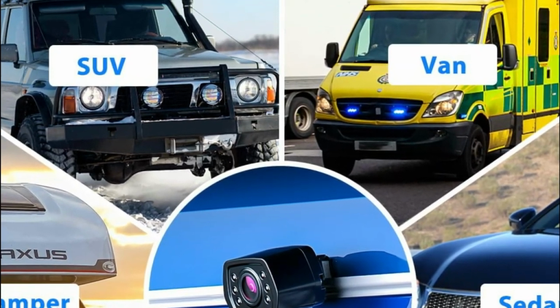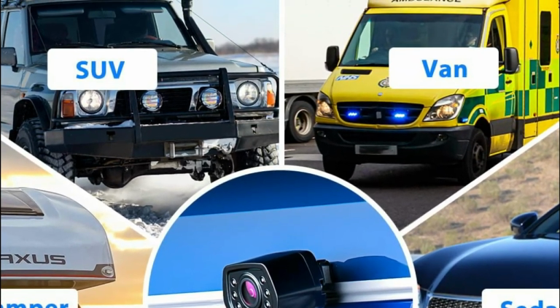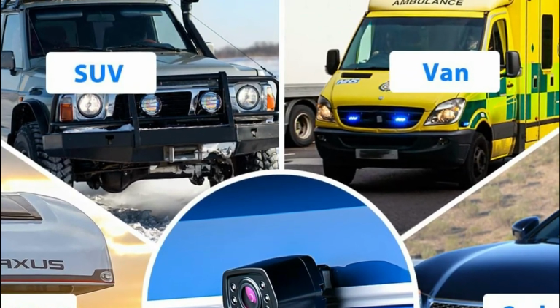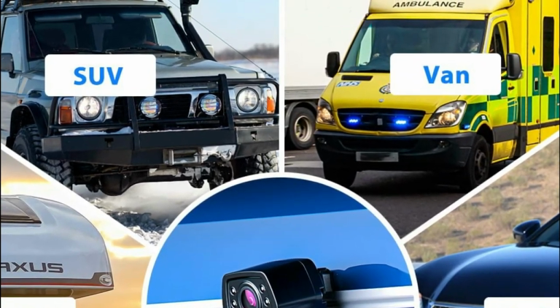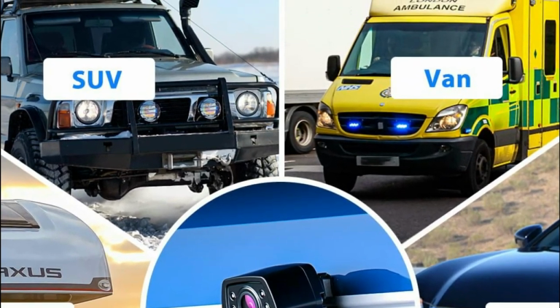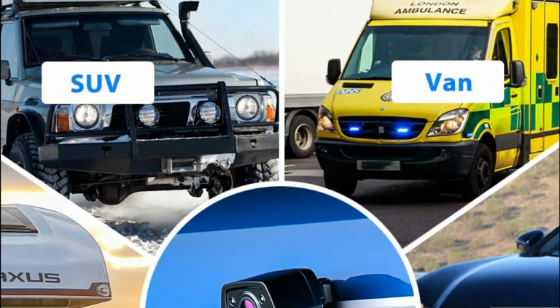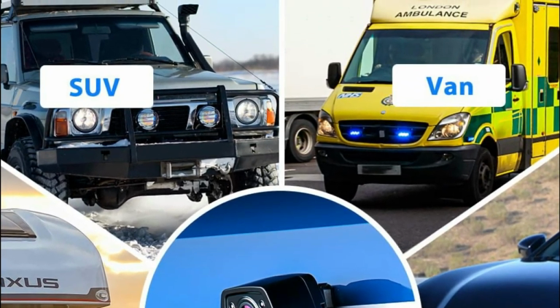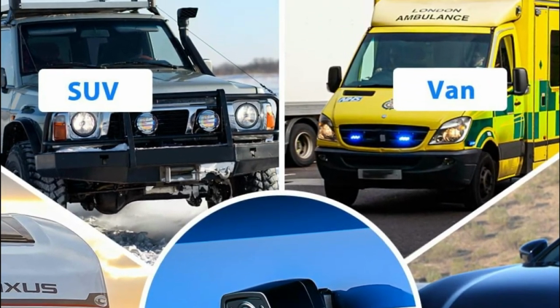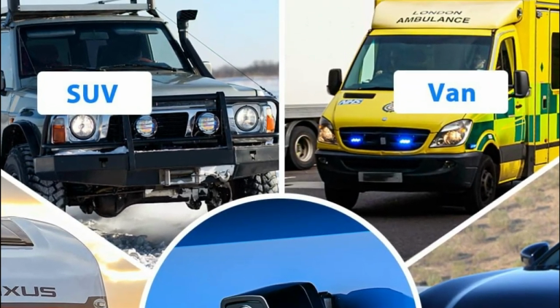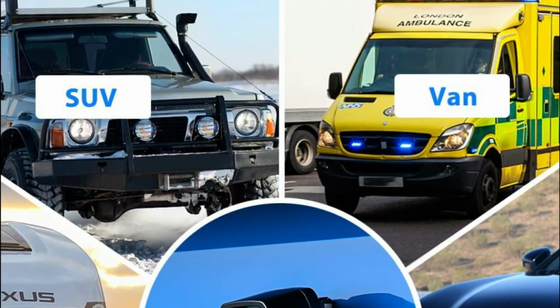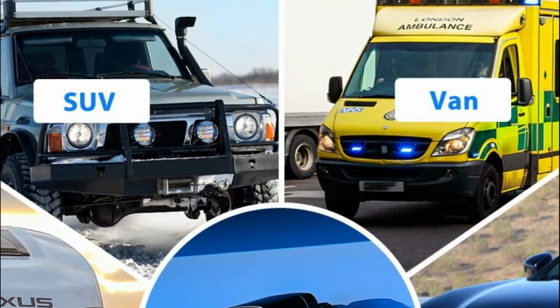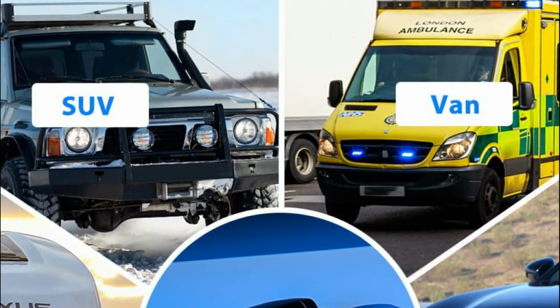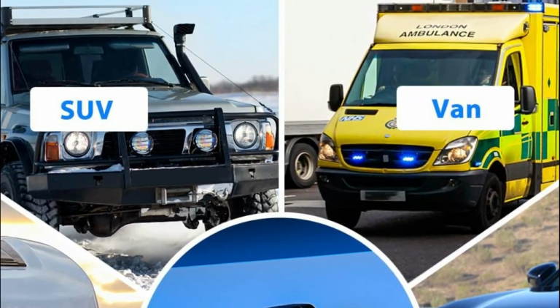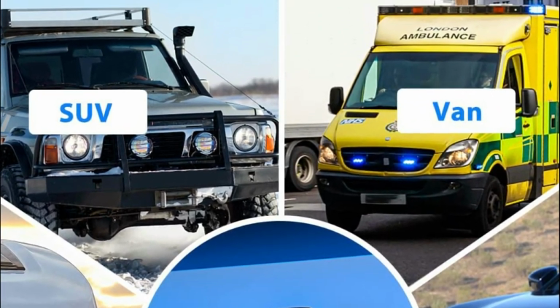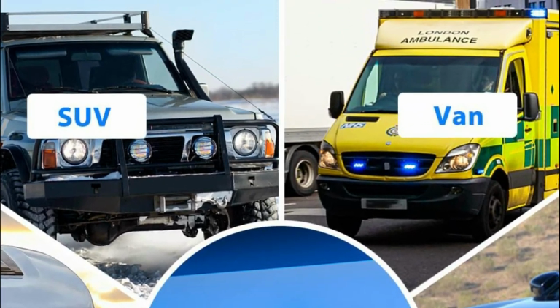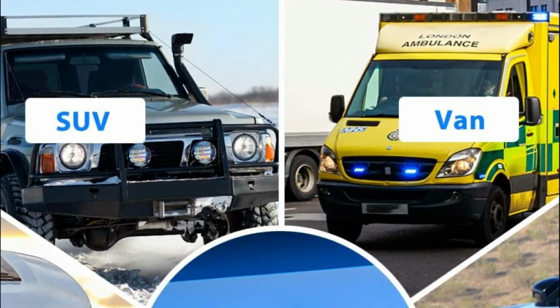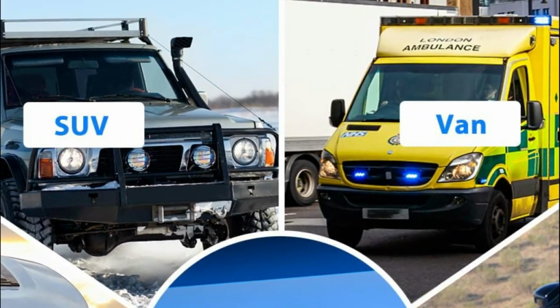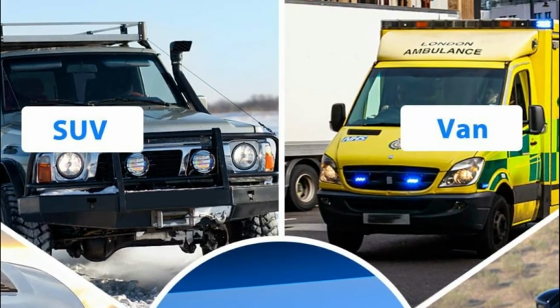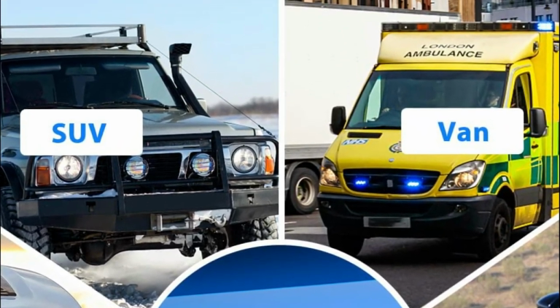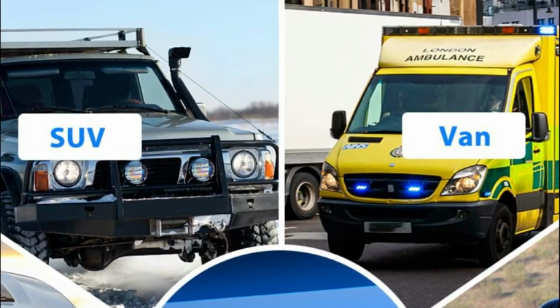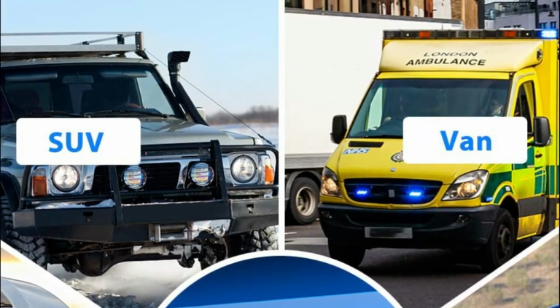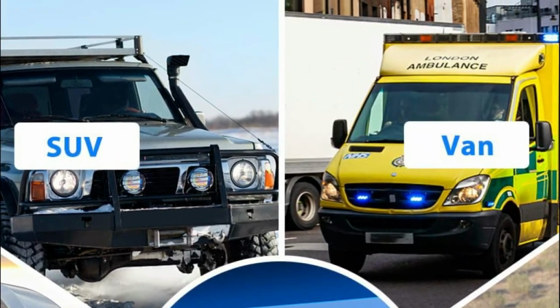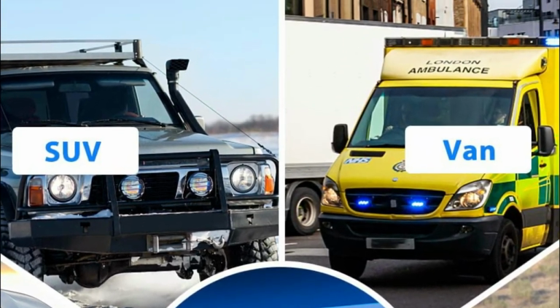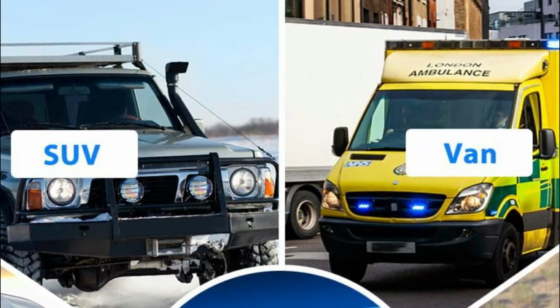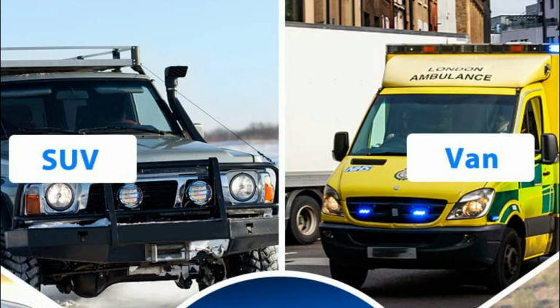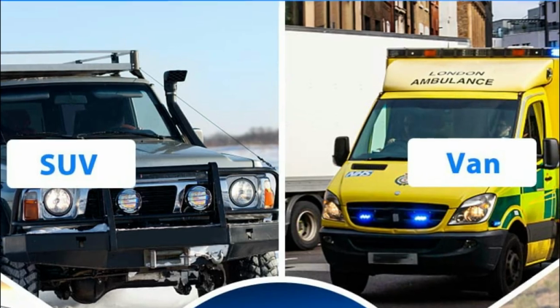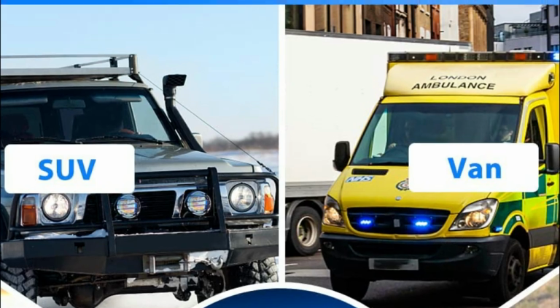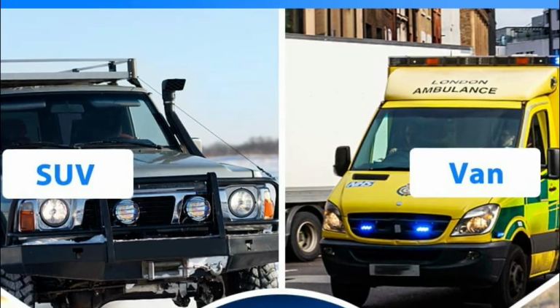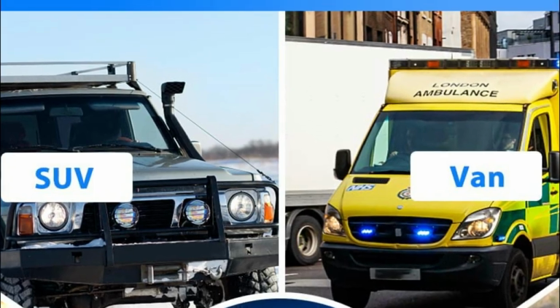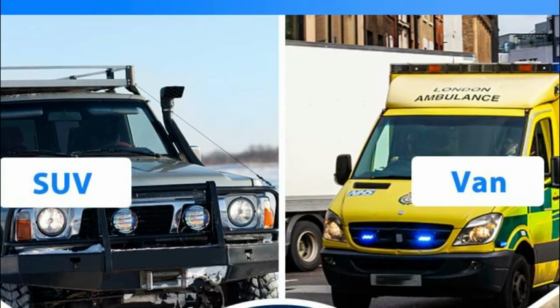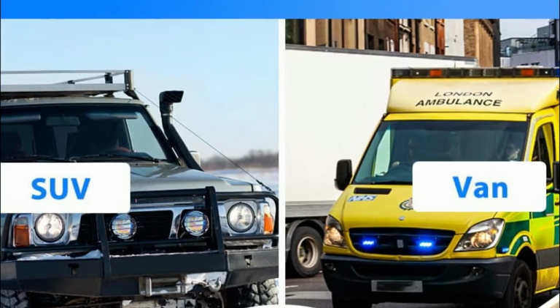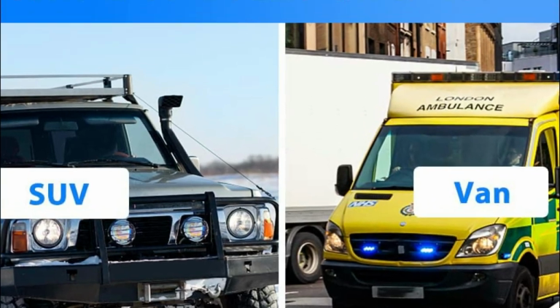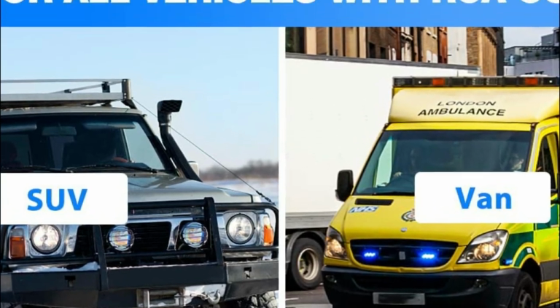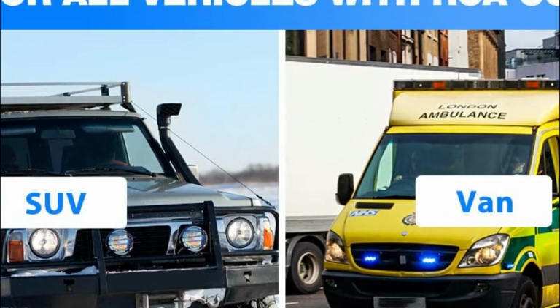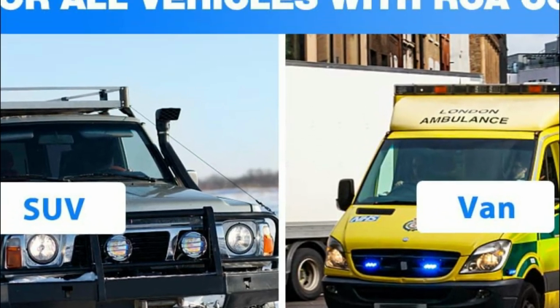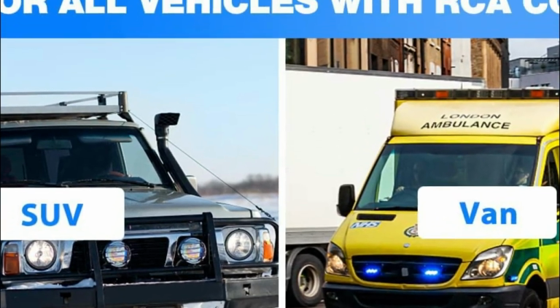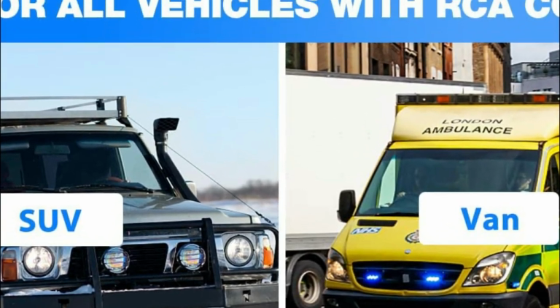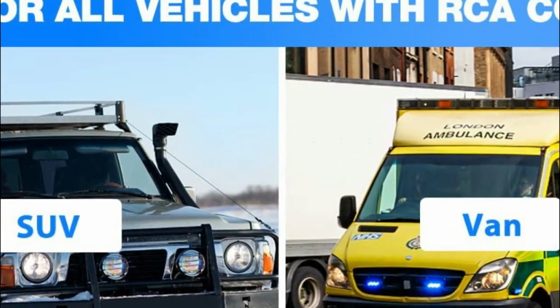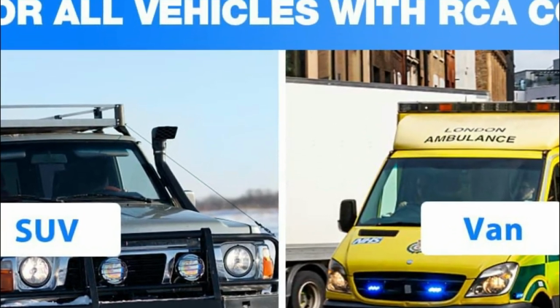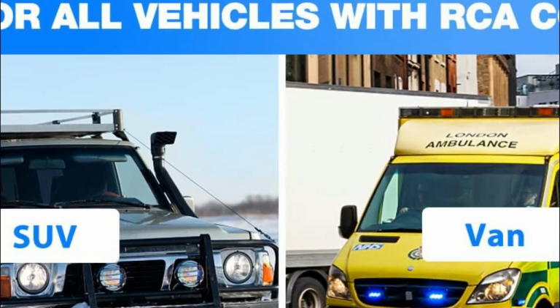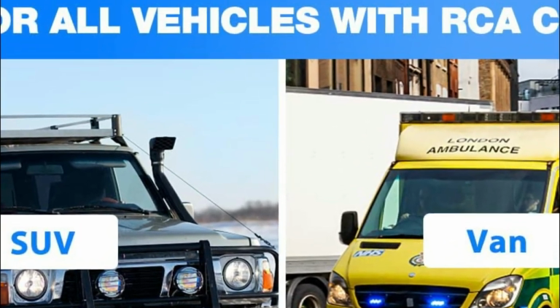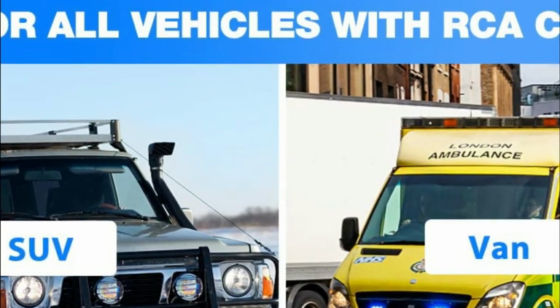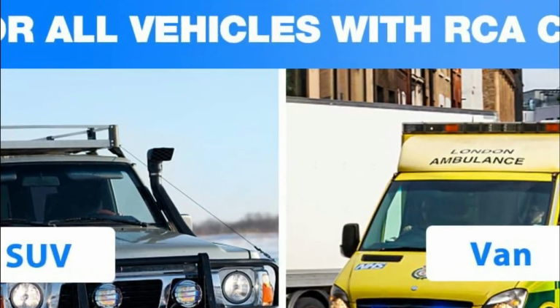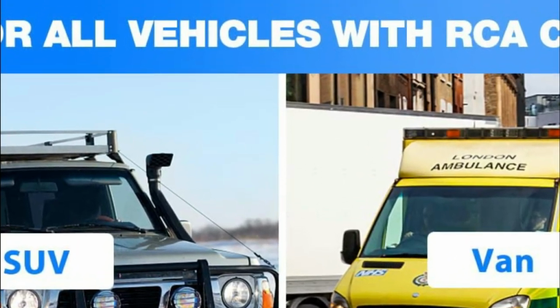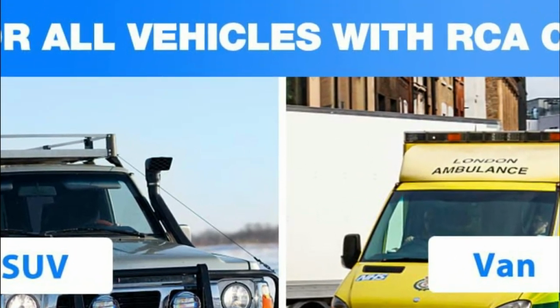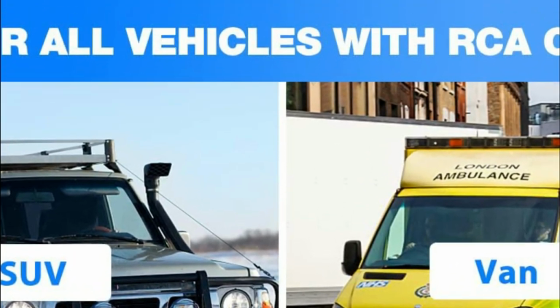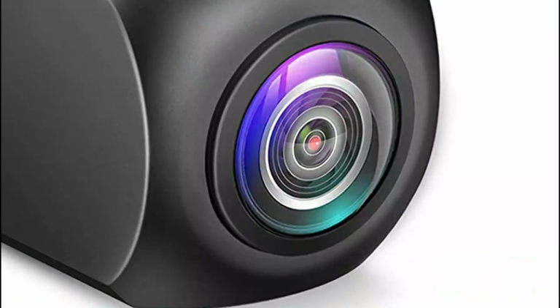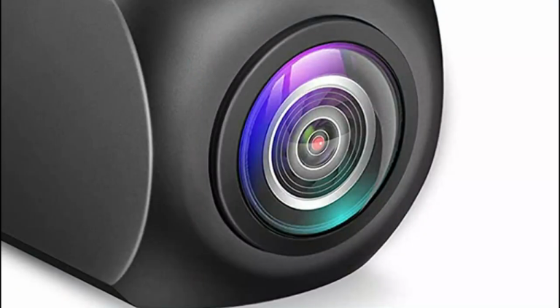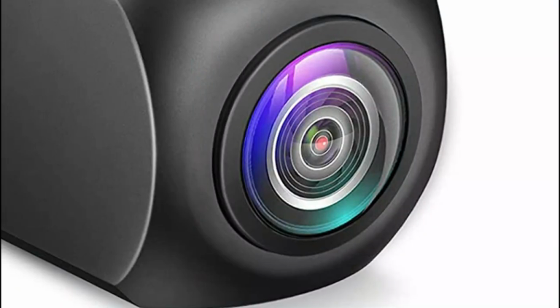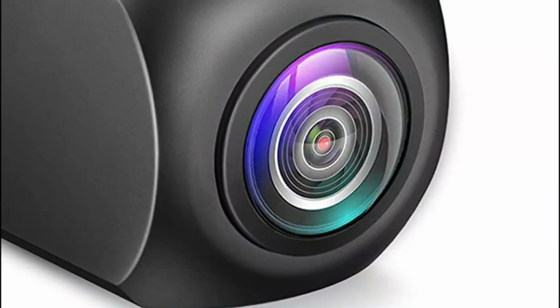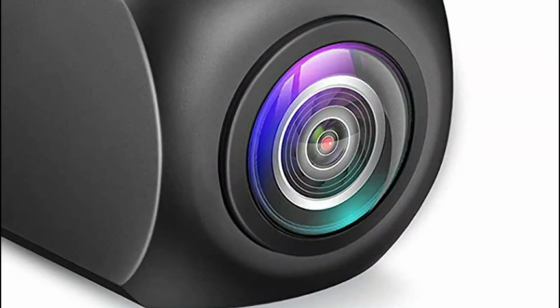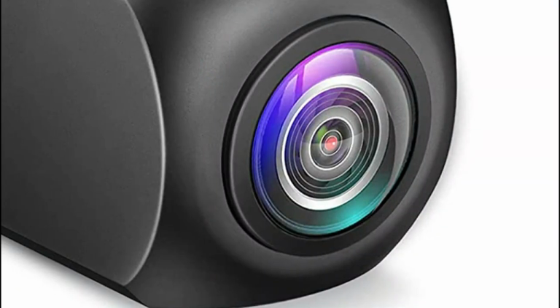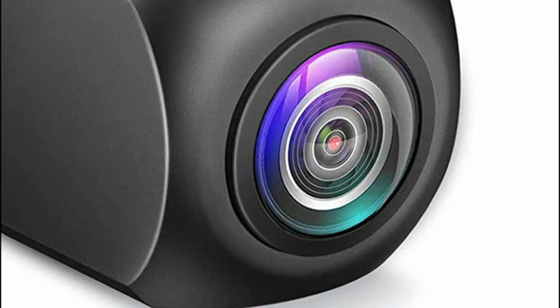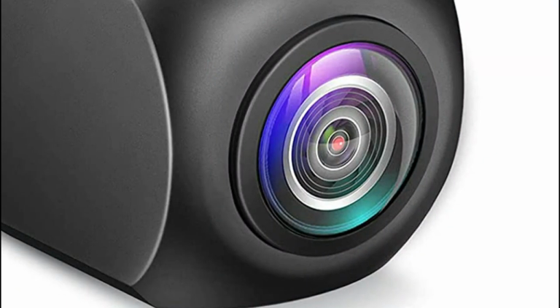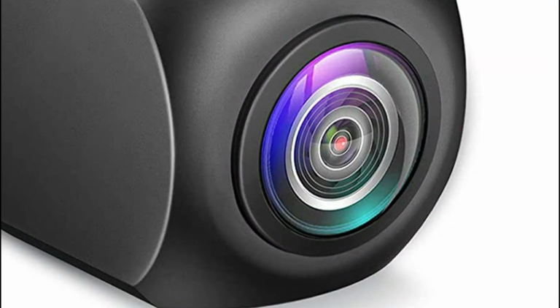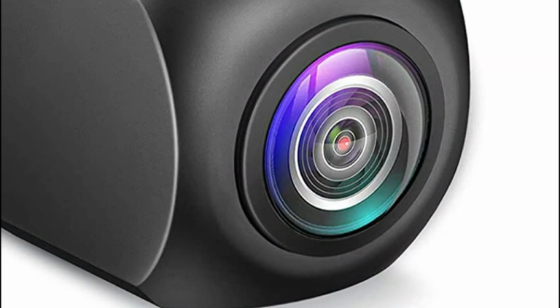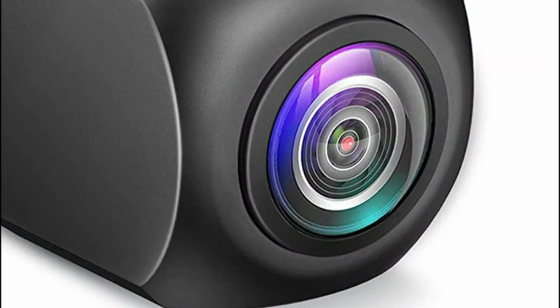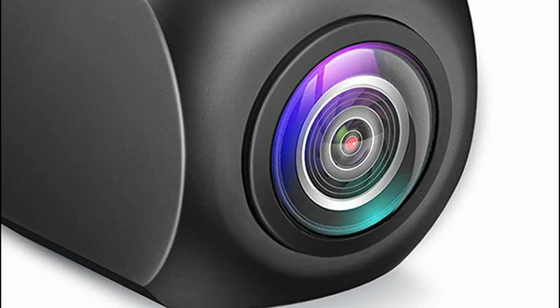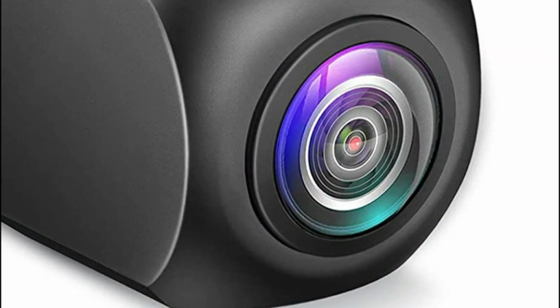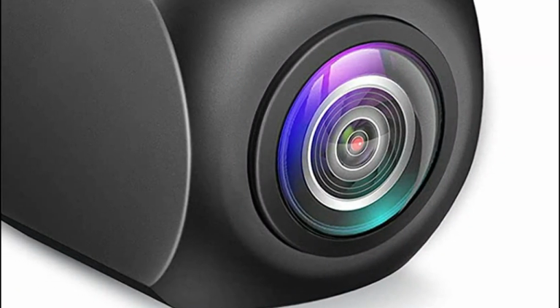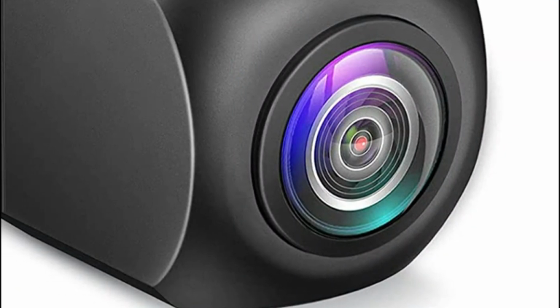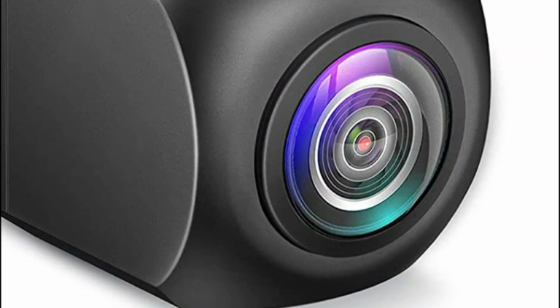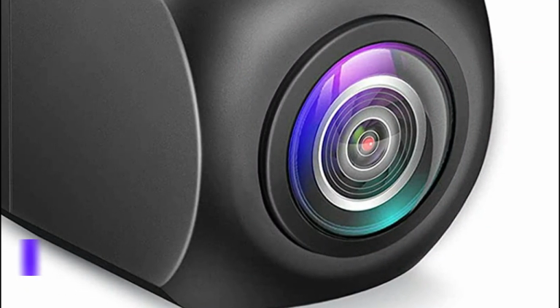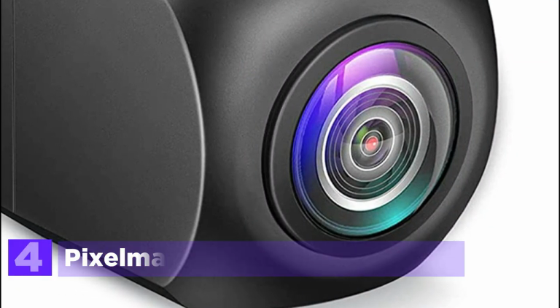Compatible vehicles include trailers, trucks, RVs, pickups, vans, SUVs, and campers.